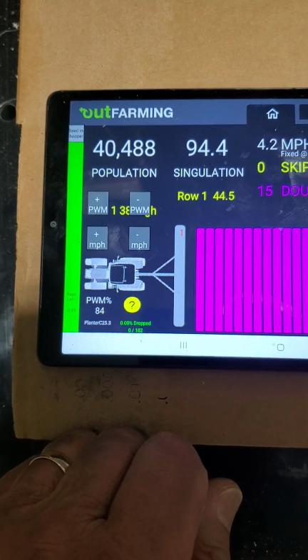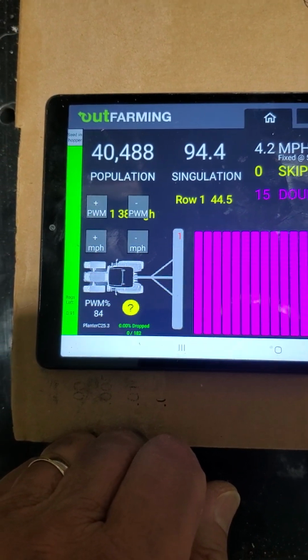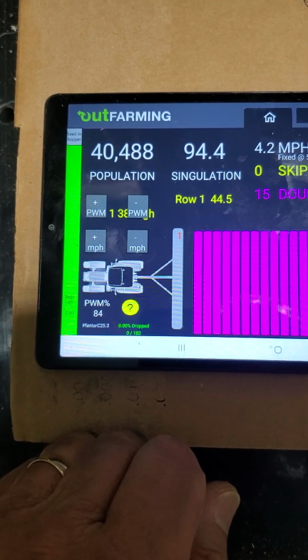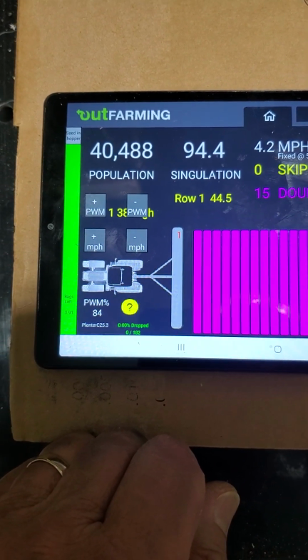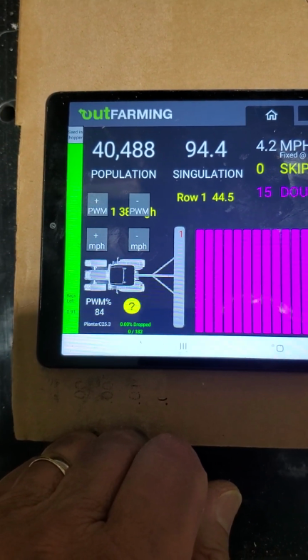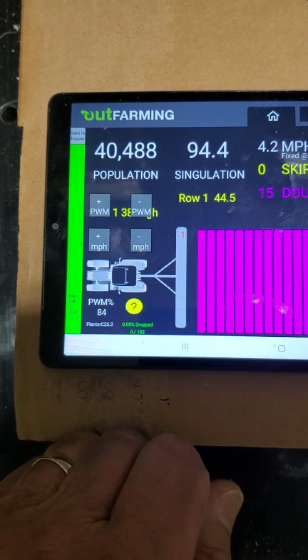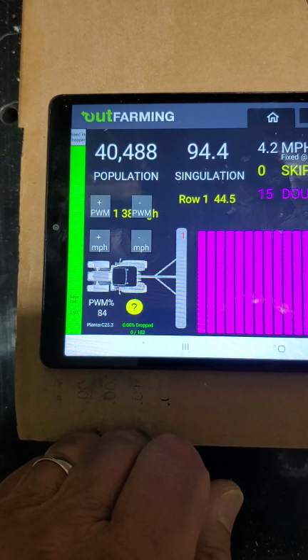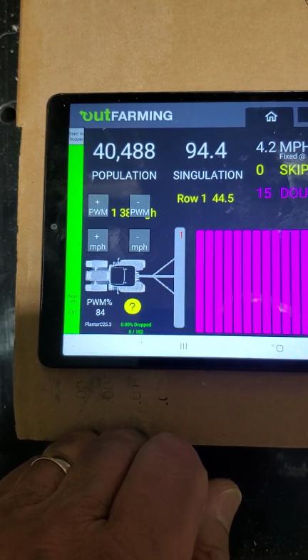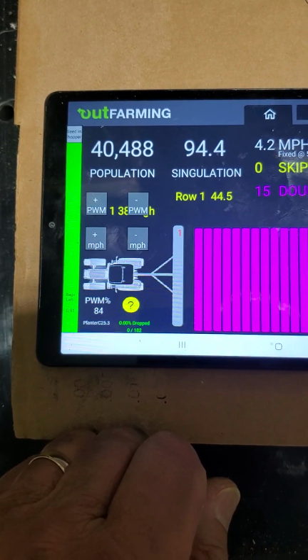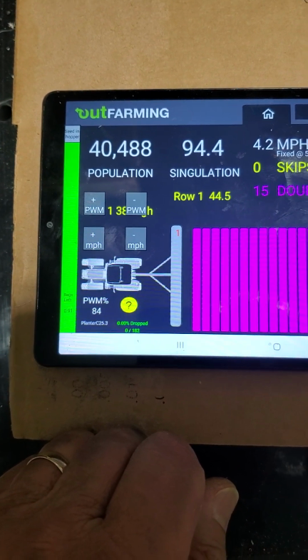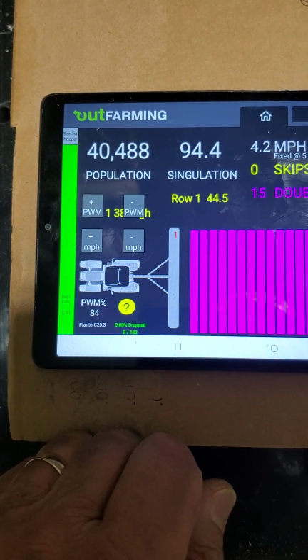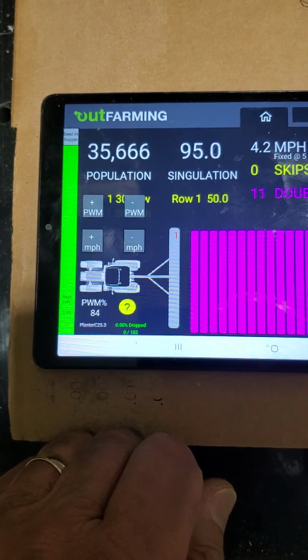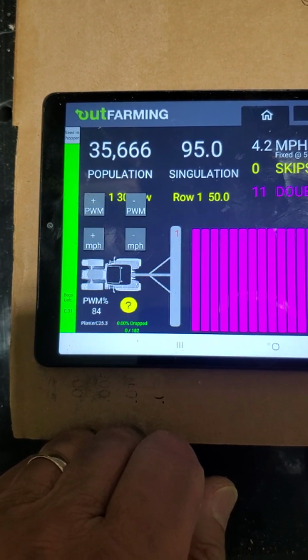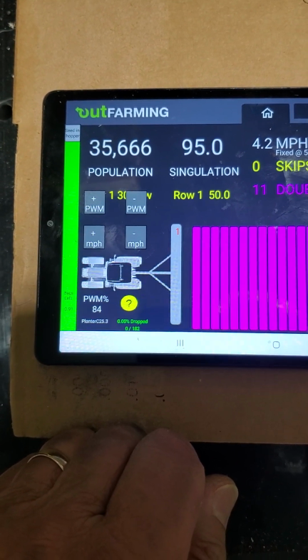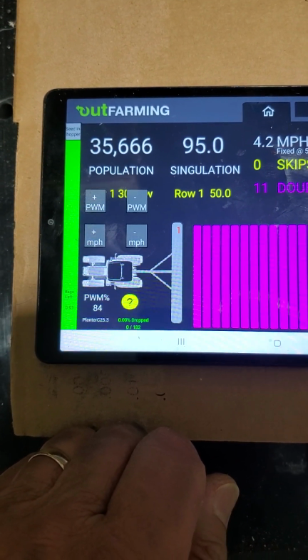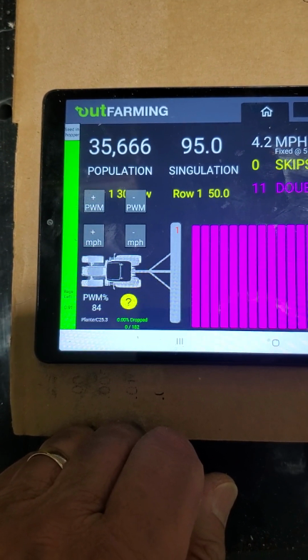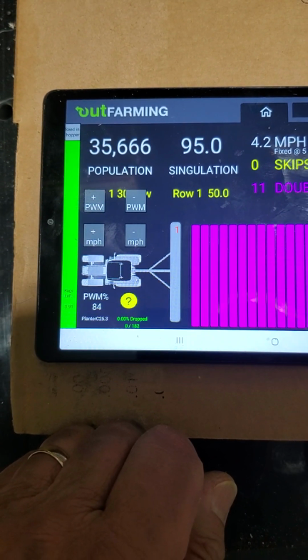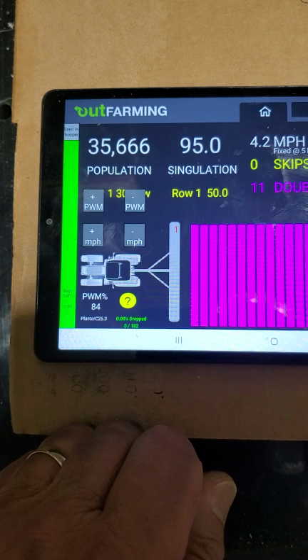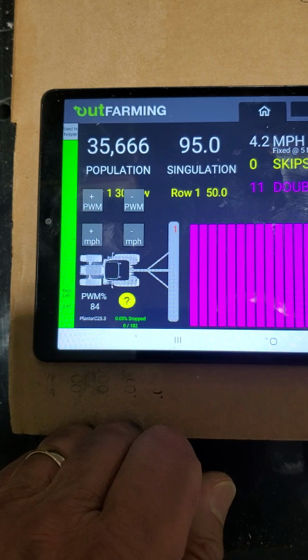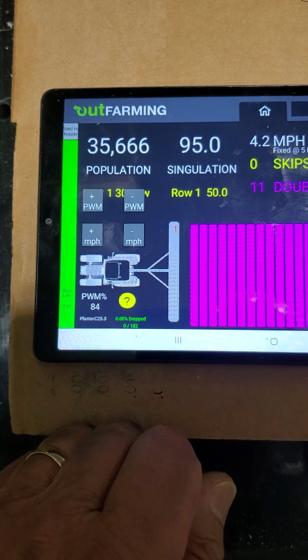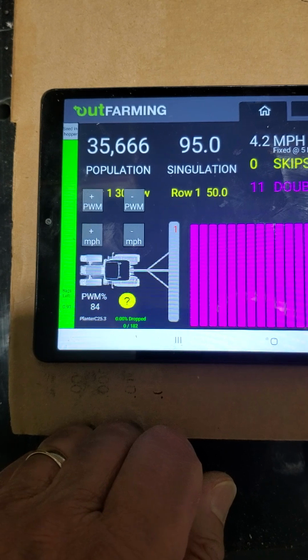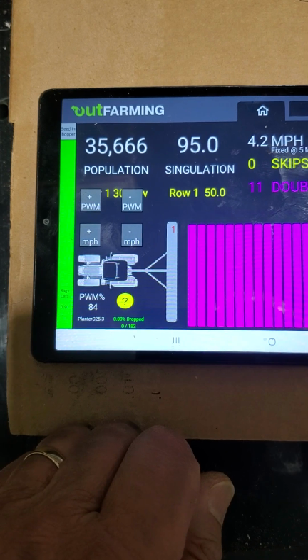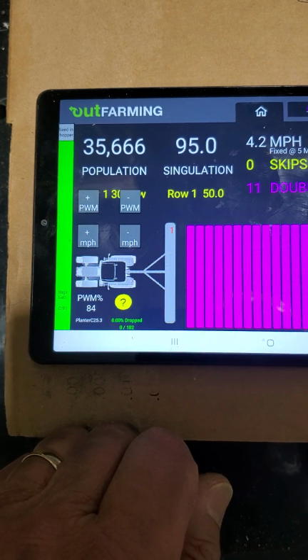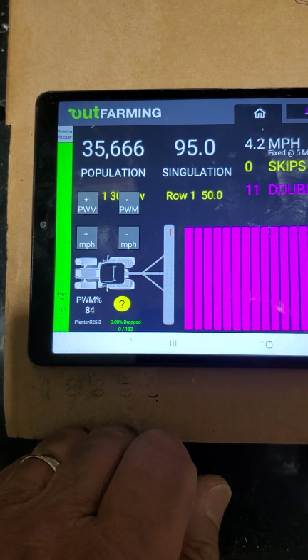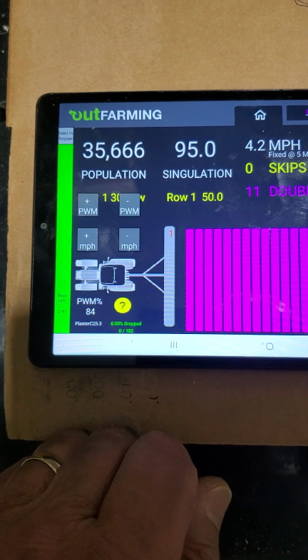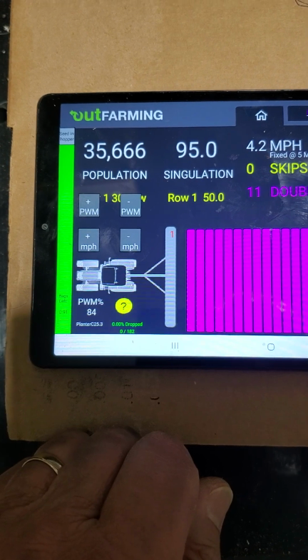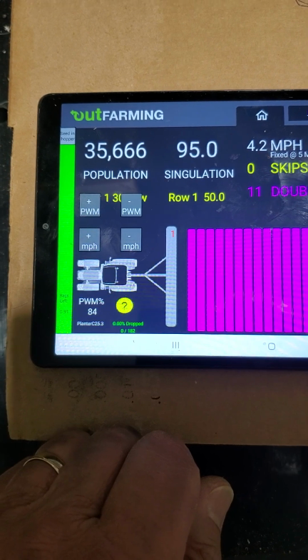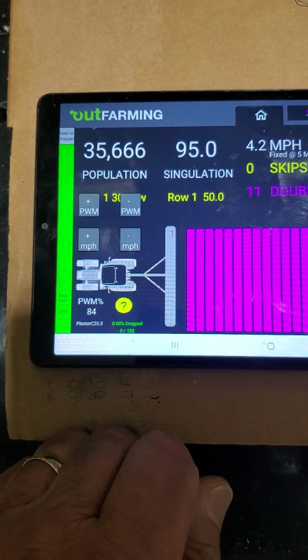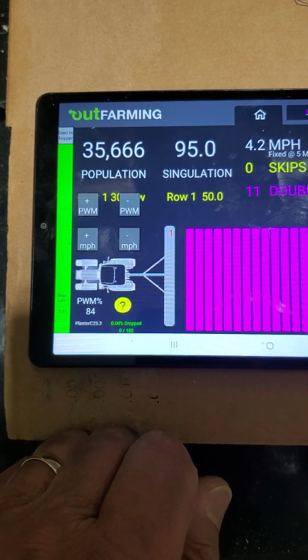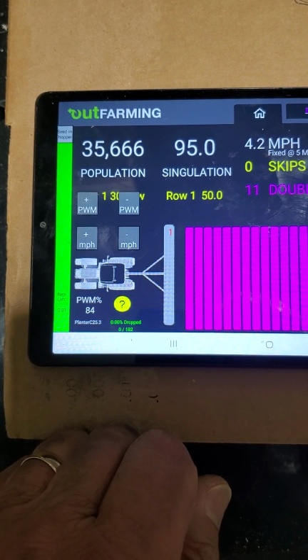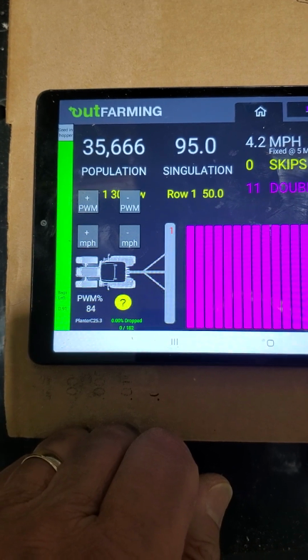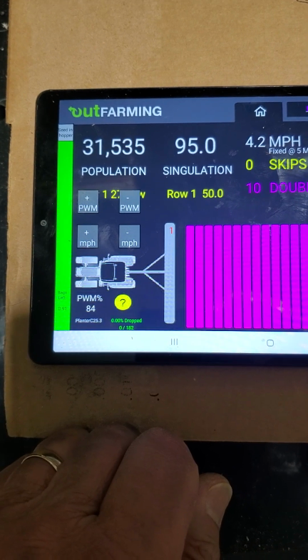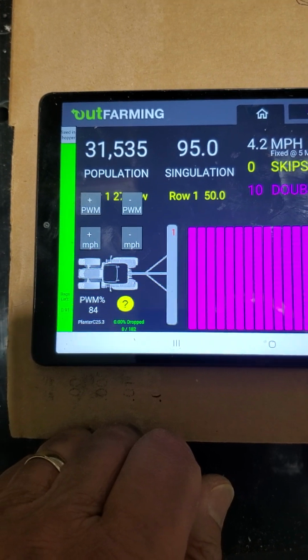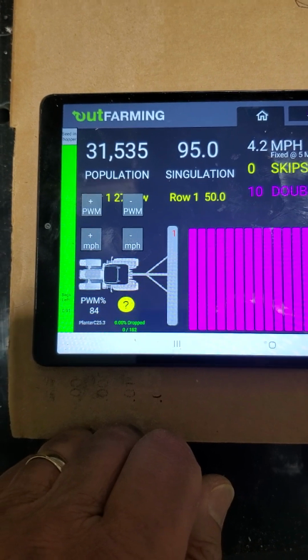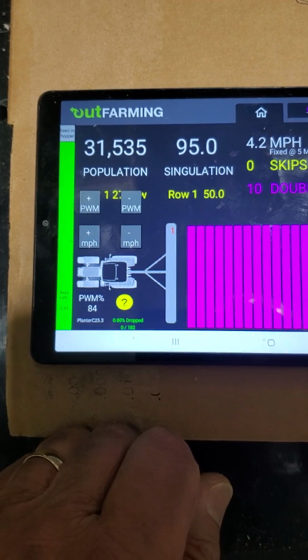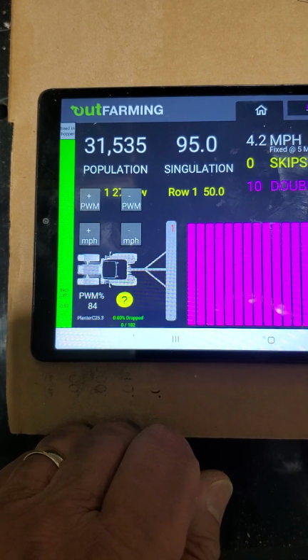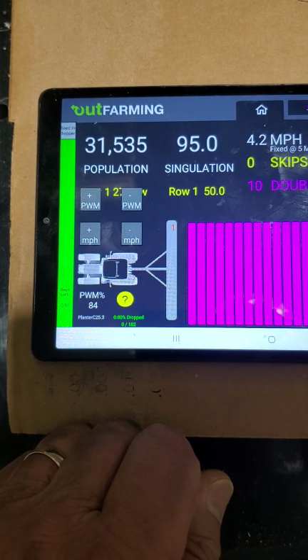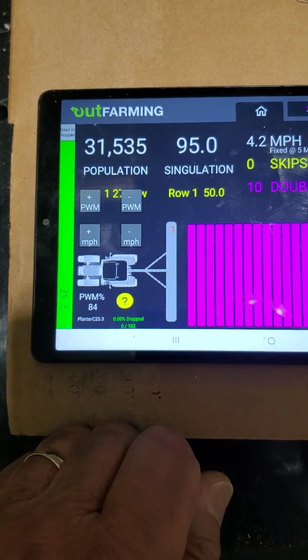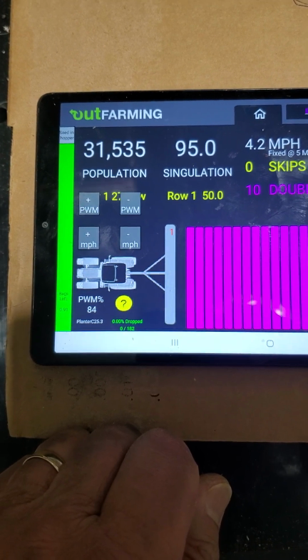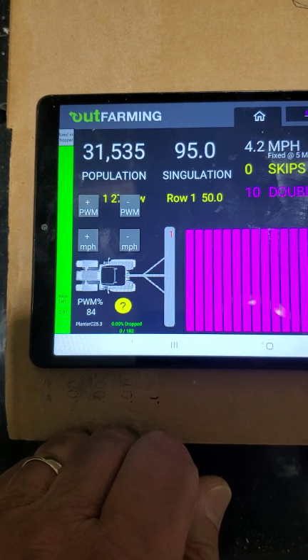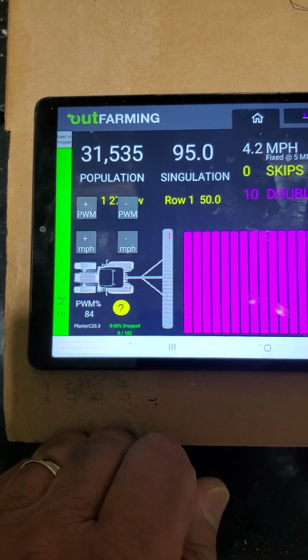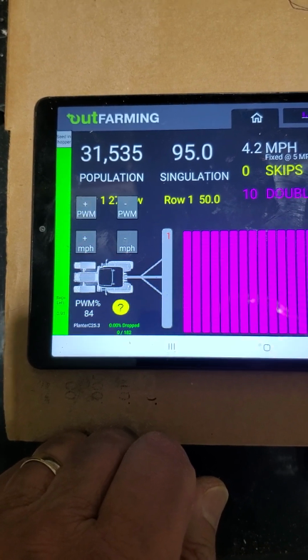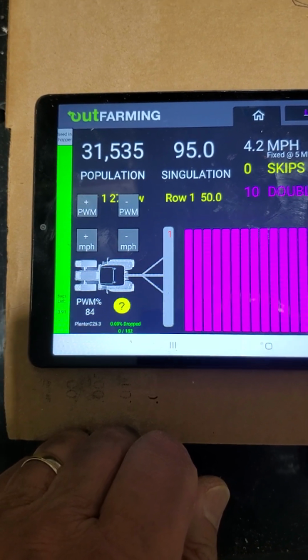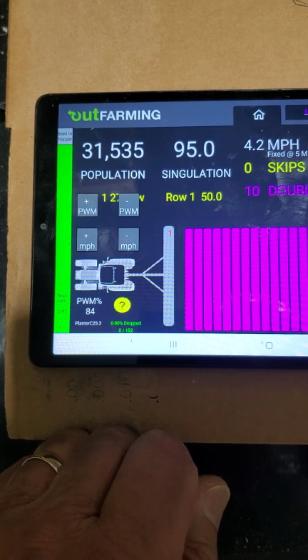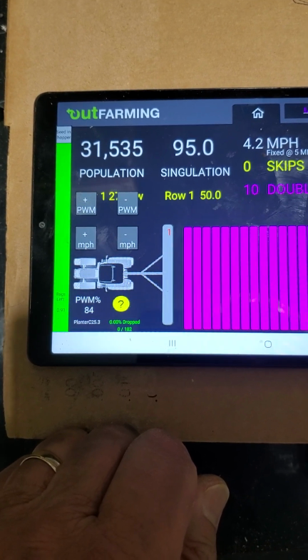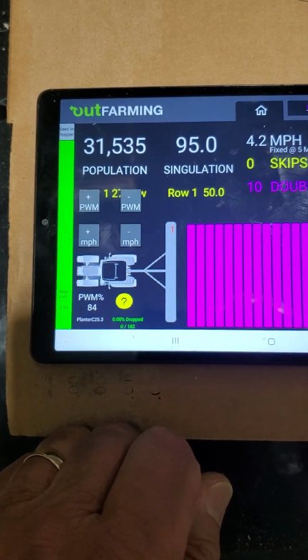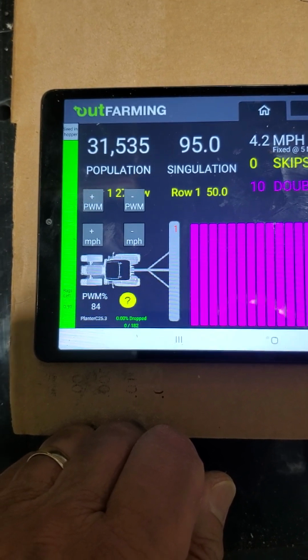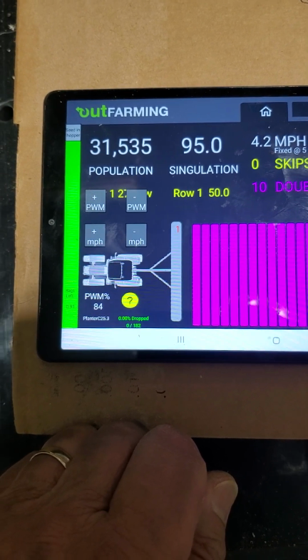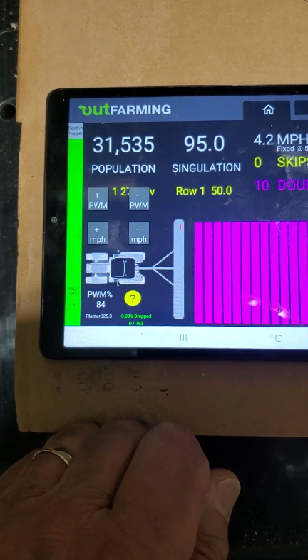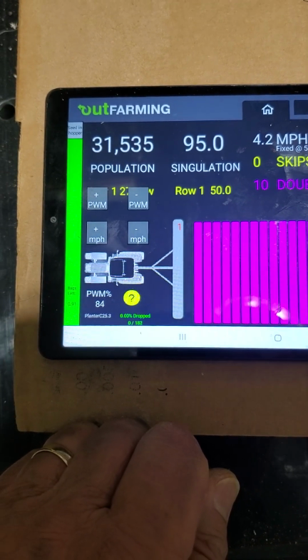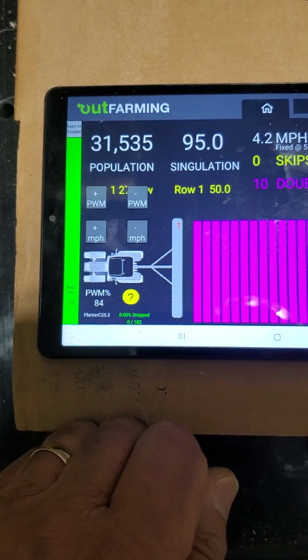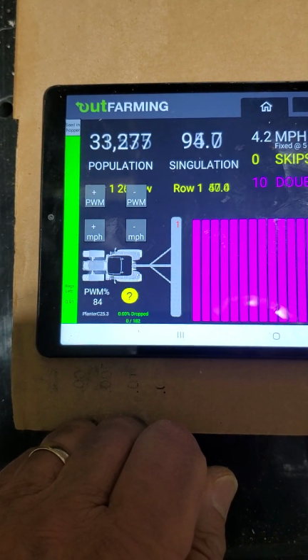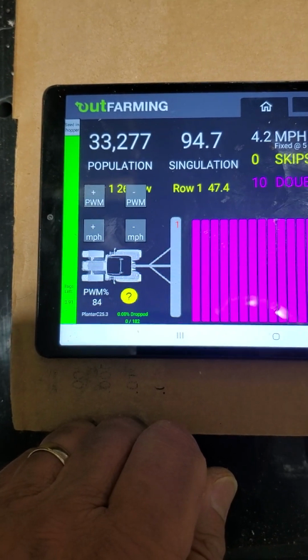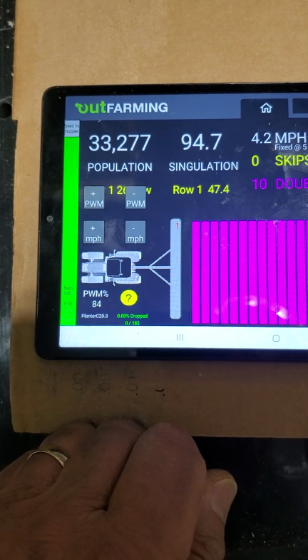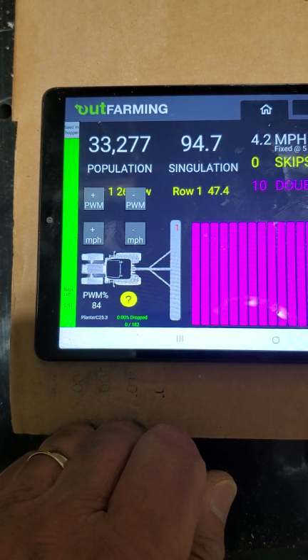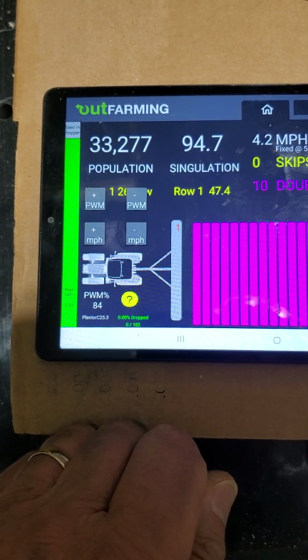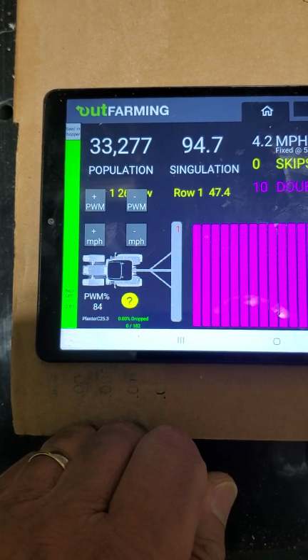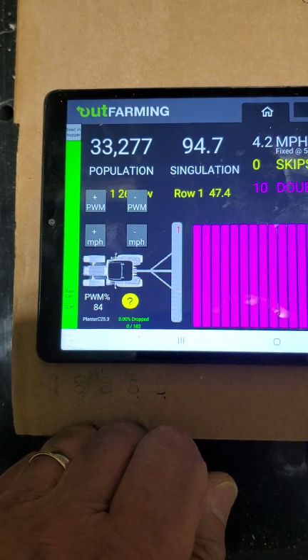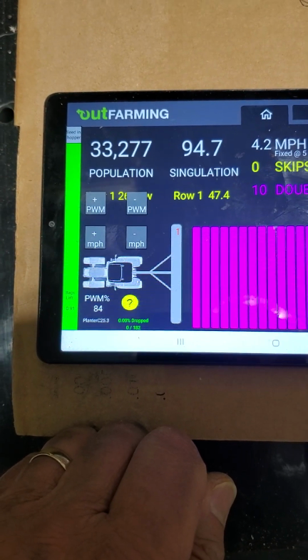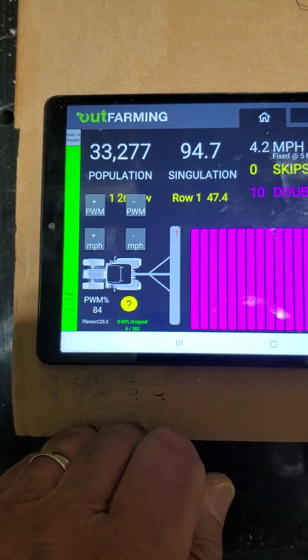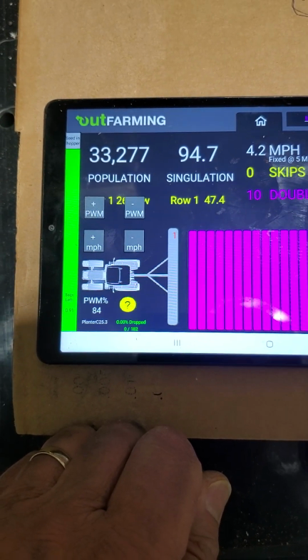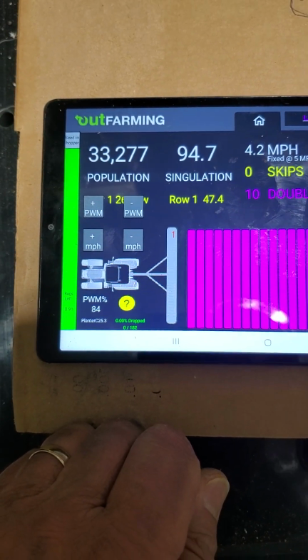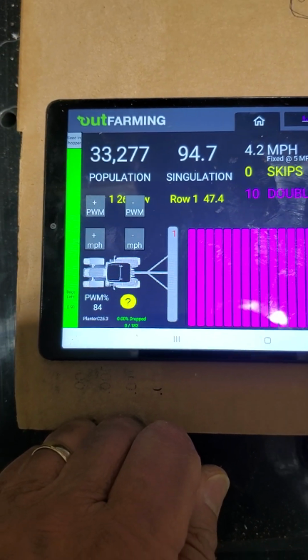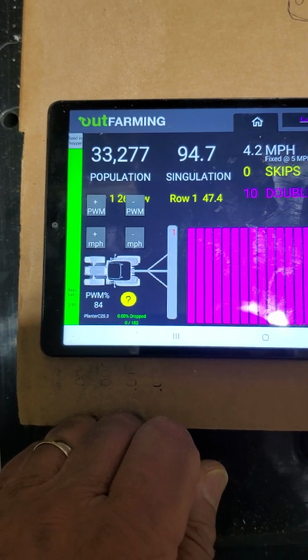The population drops a bit because it's having to average. Sometimes it gets two seeds, and sometimes it's a shorter seed count over the short period of time it's measuring.